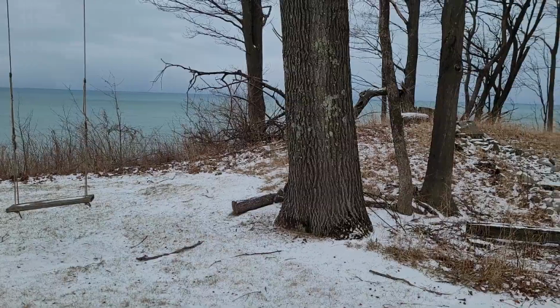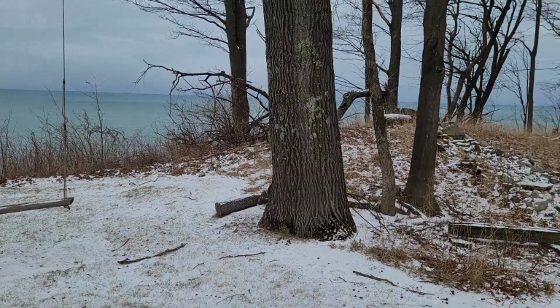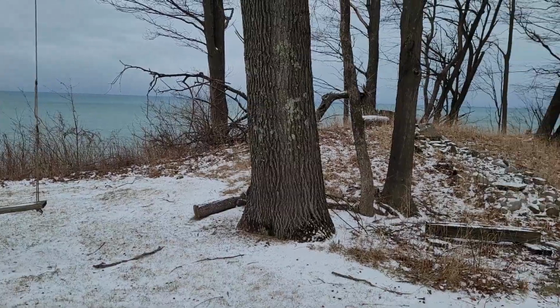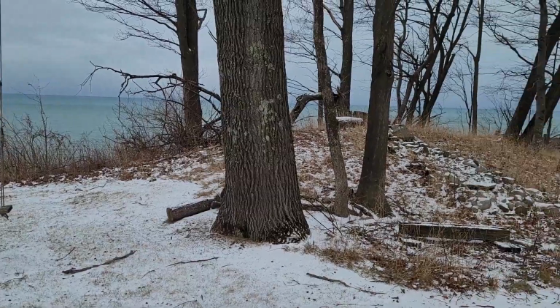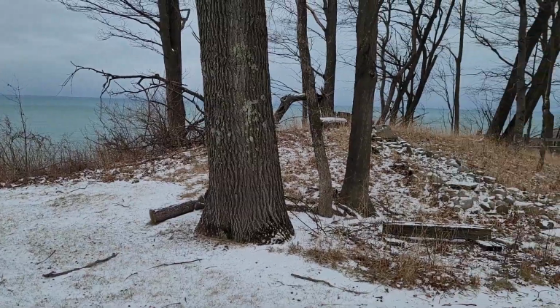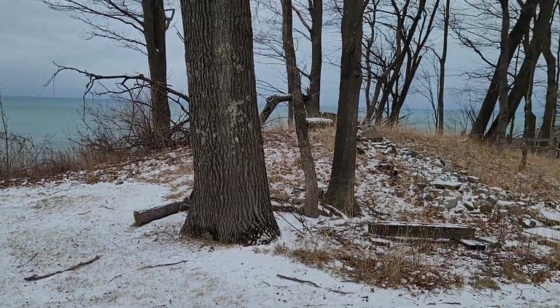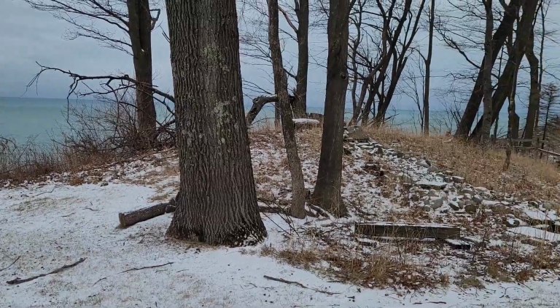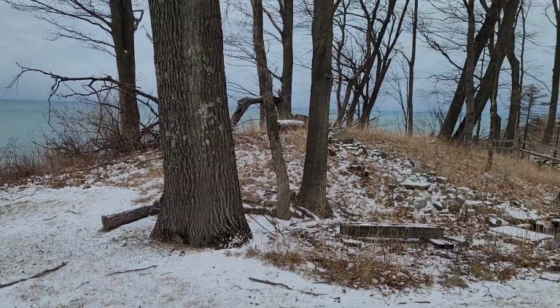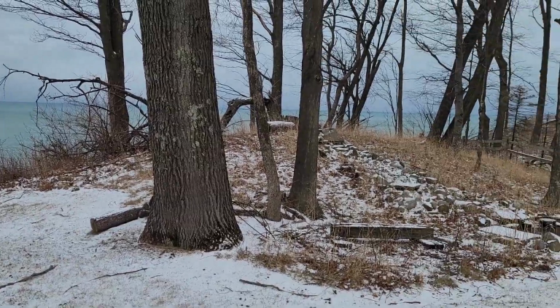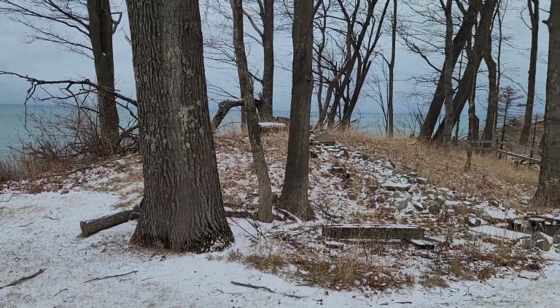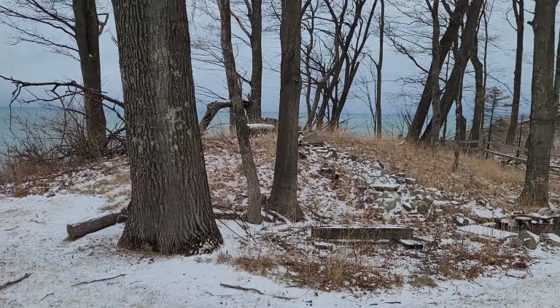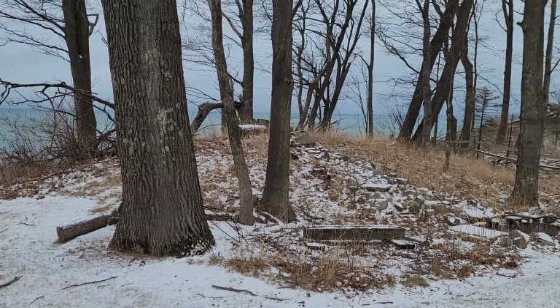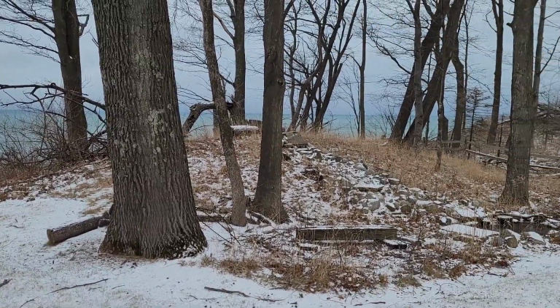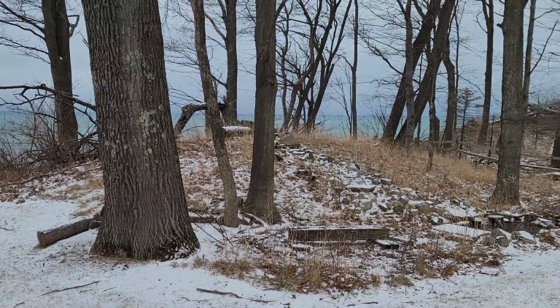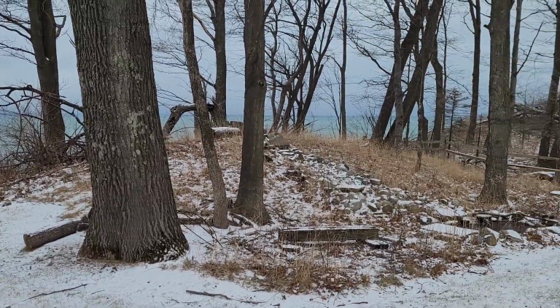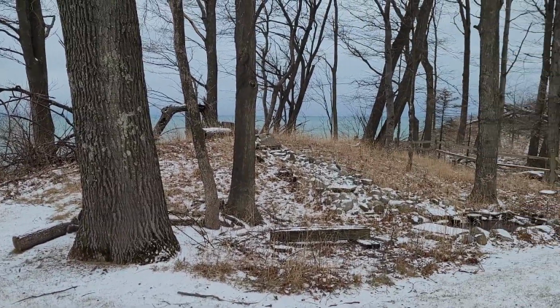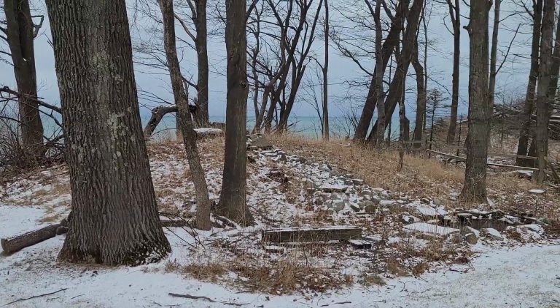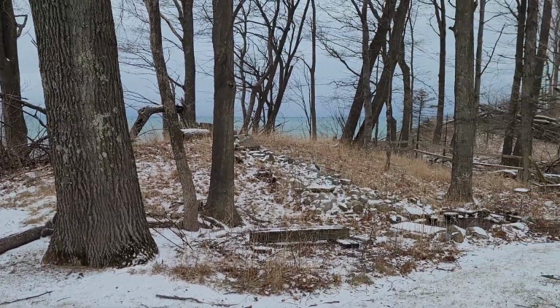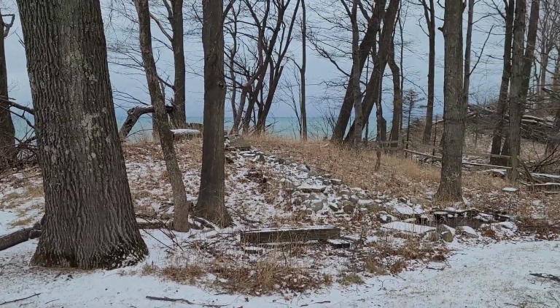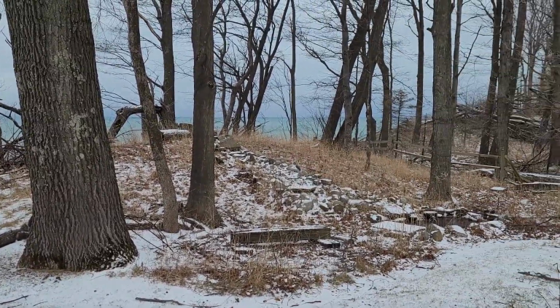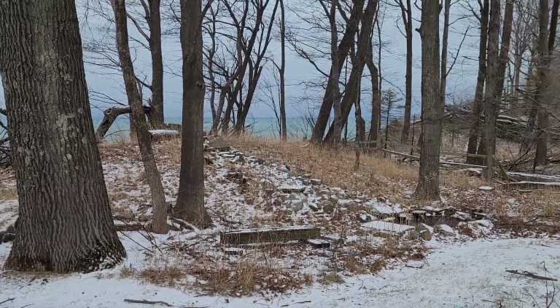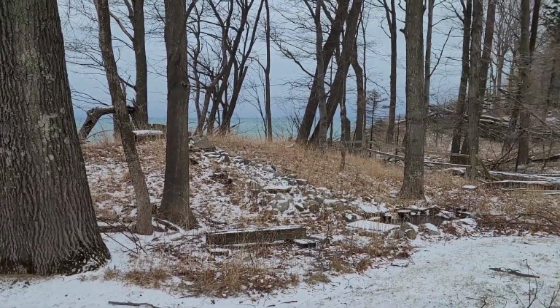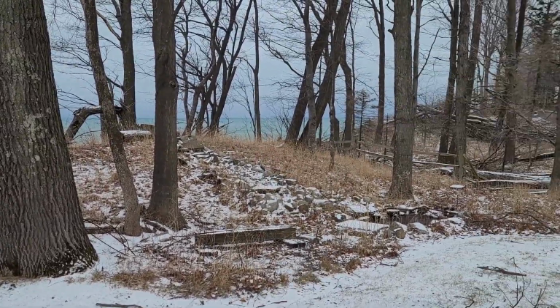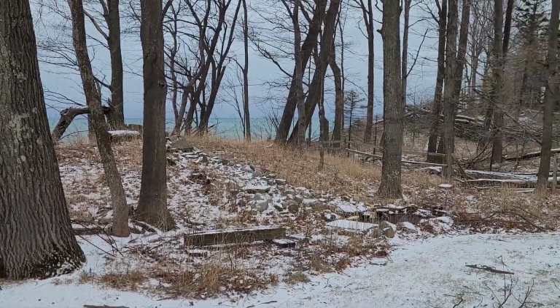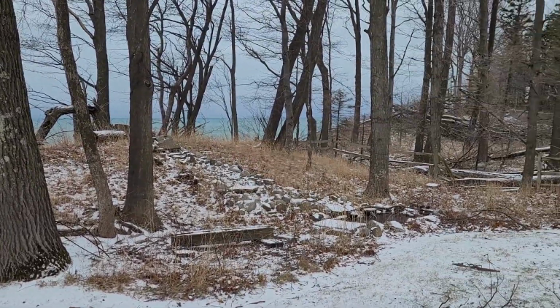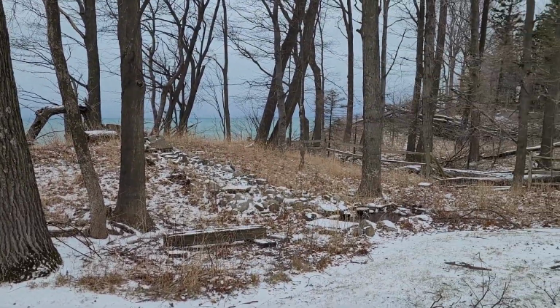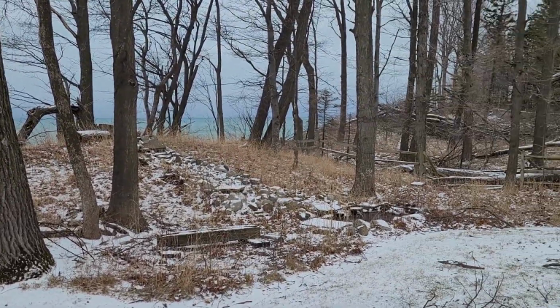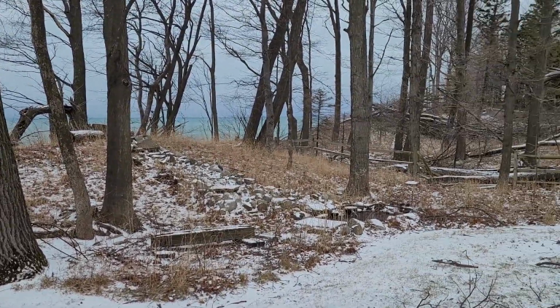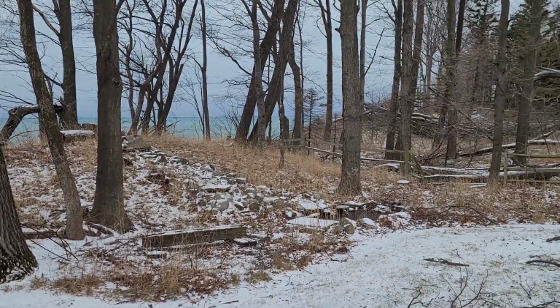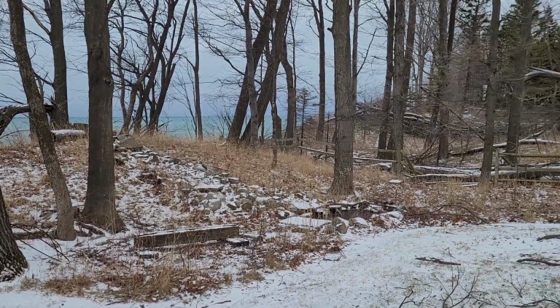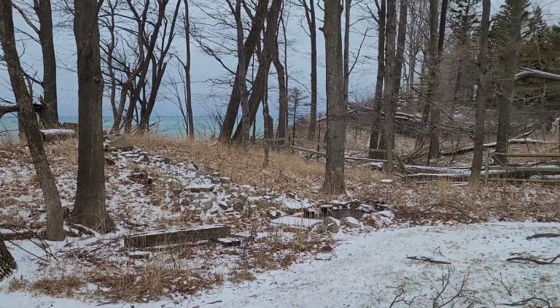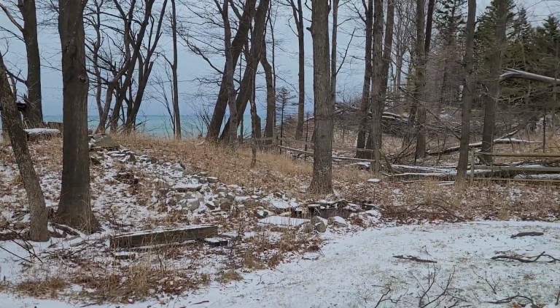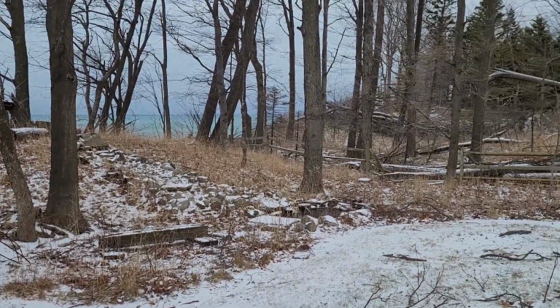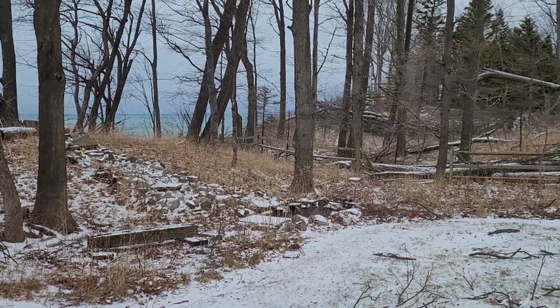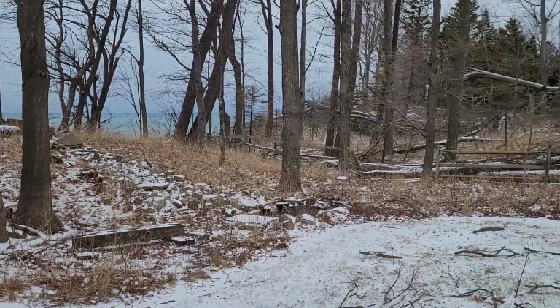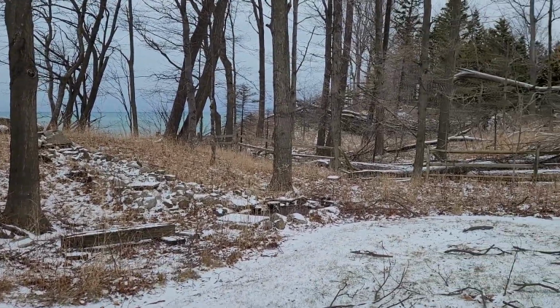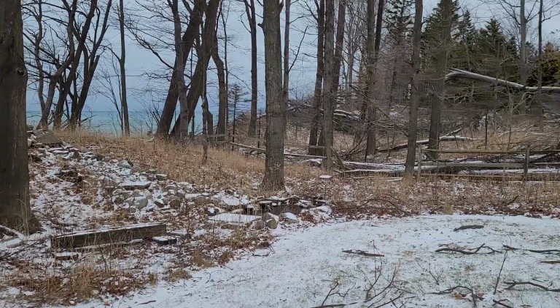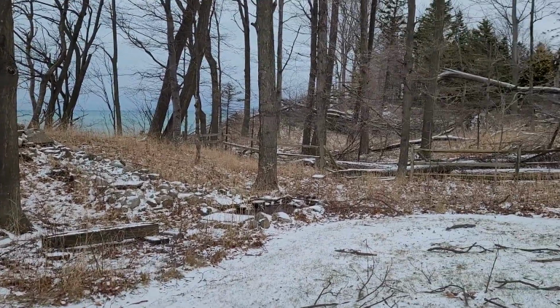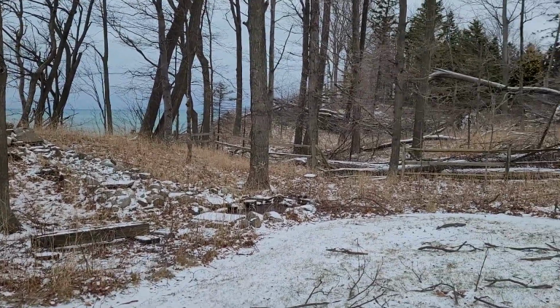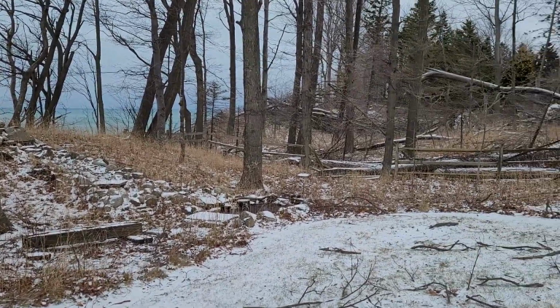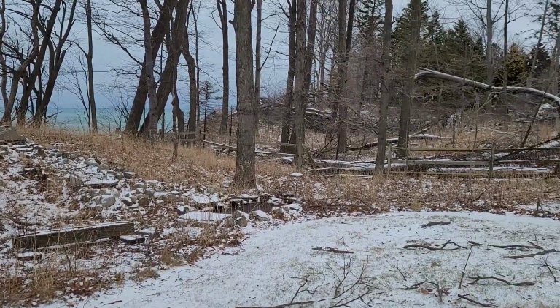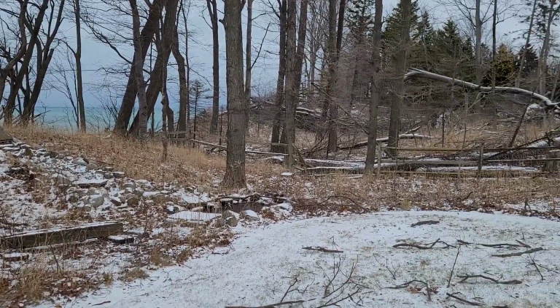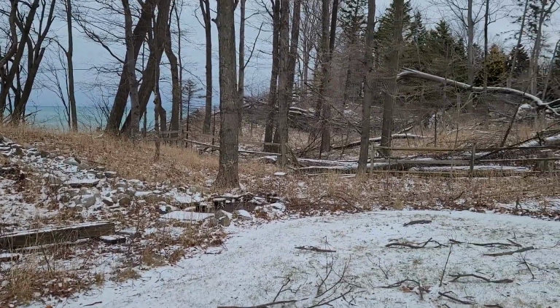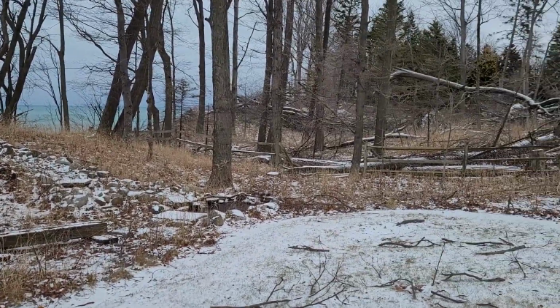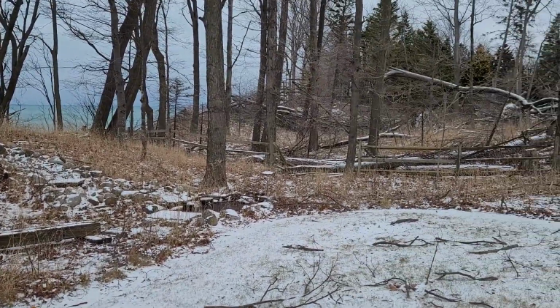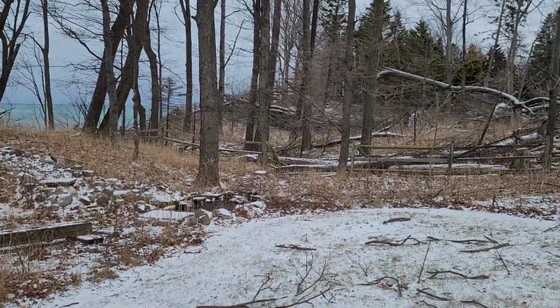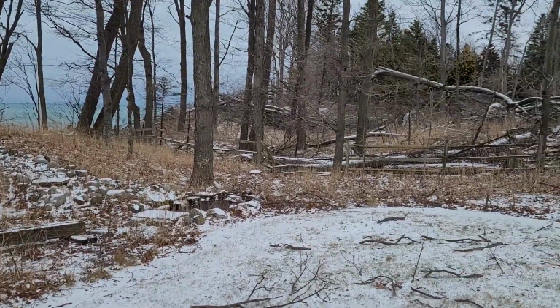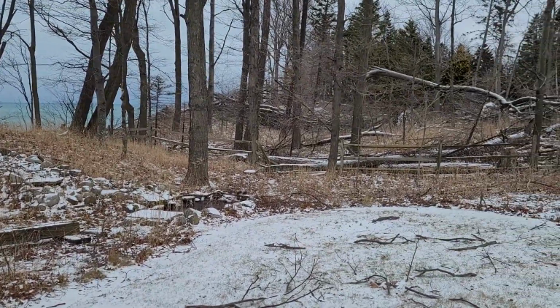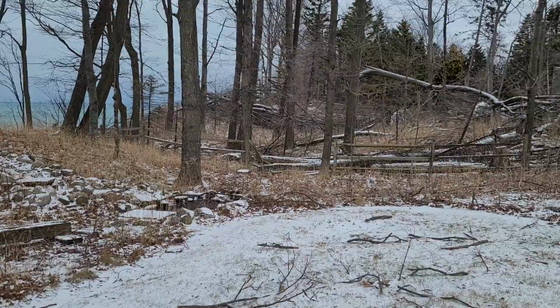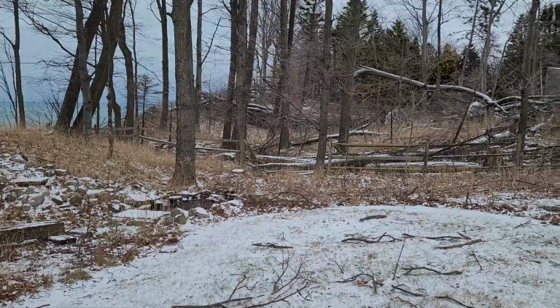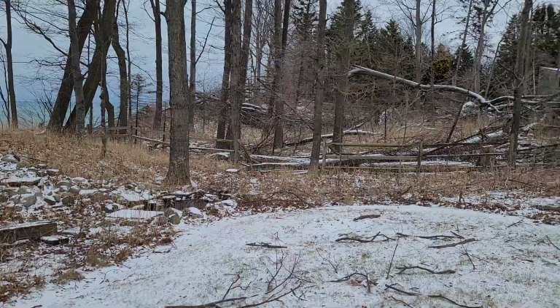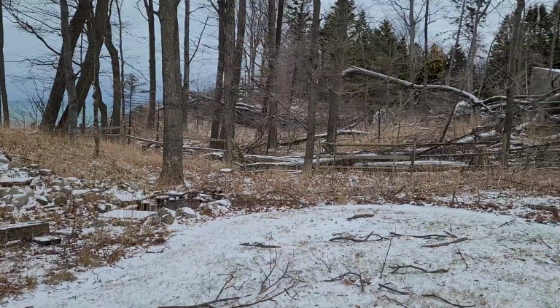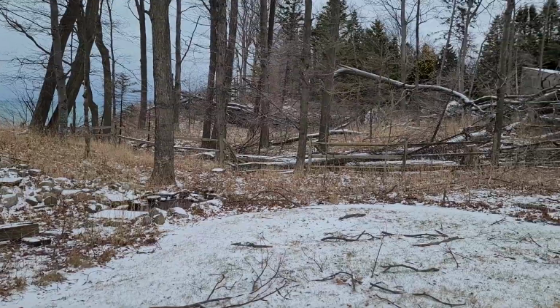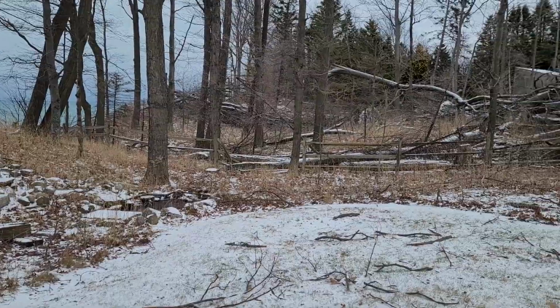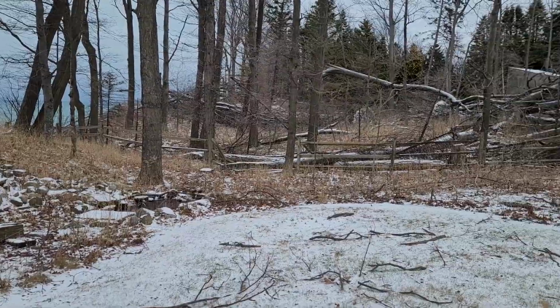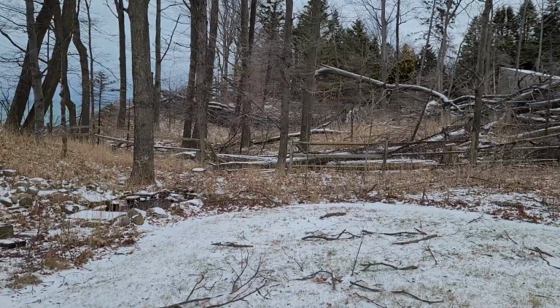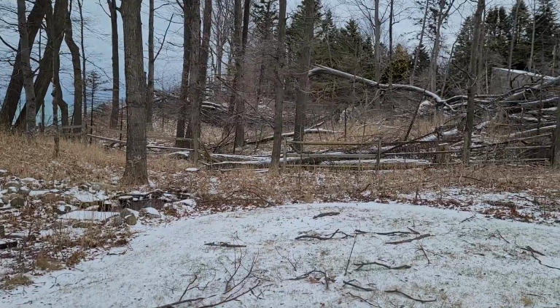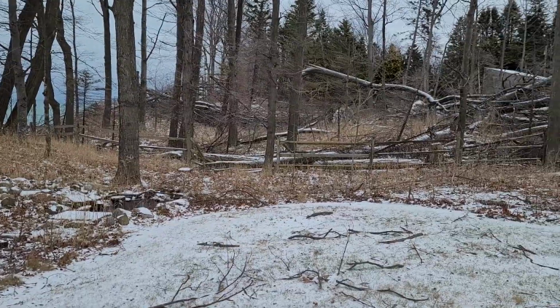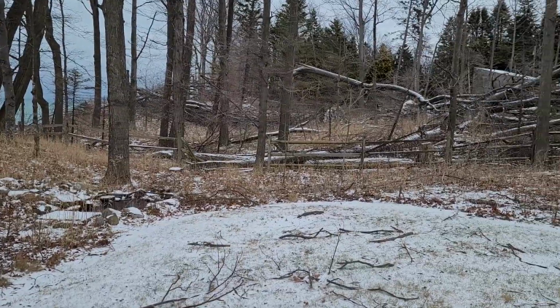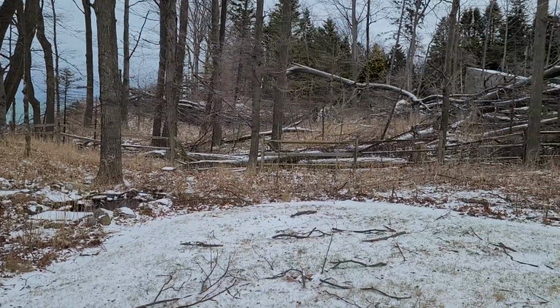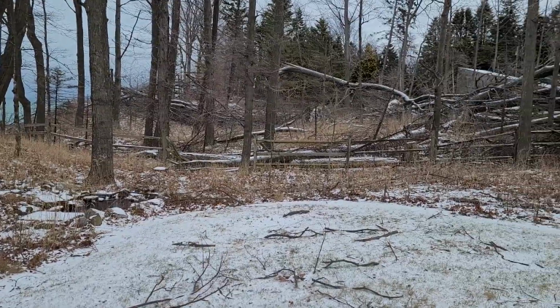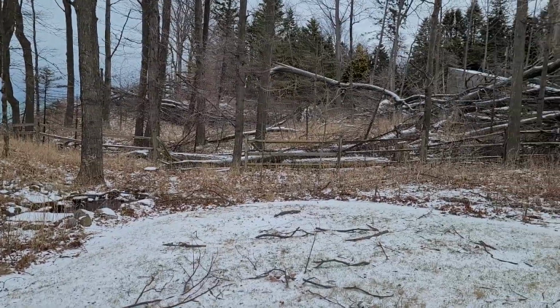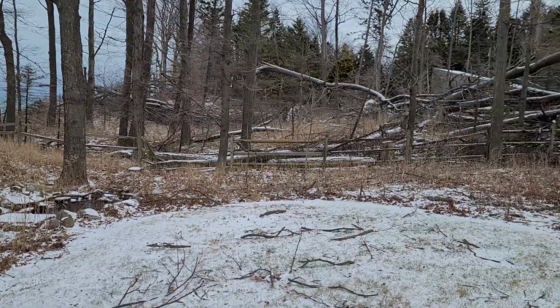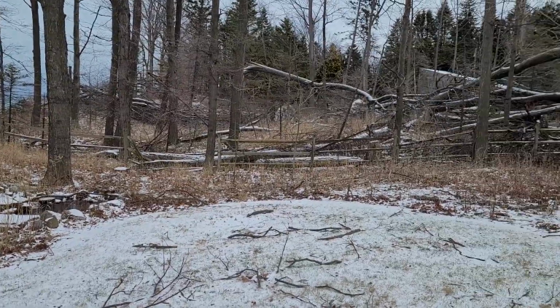Here is the north property line. It goes just into the woods — there's a fence row.